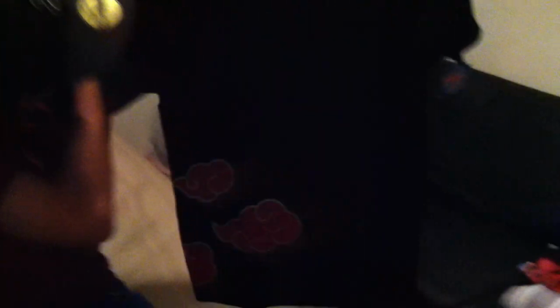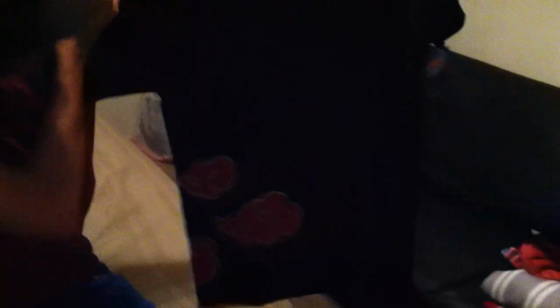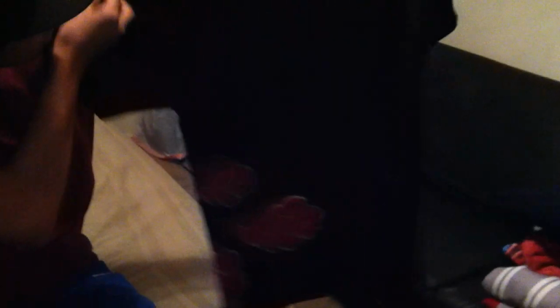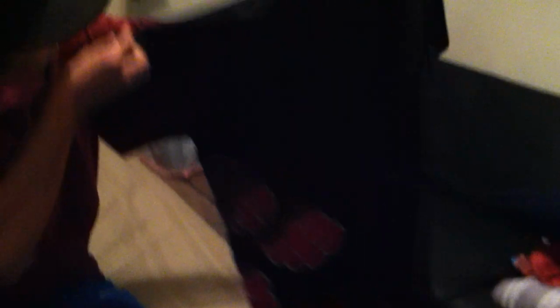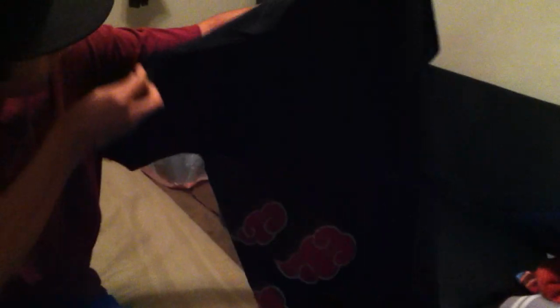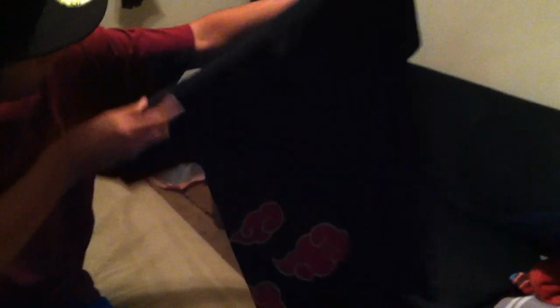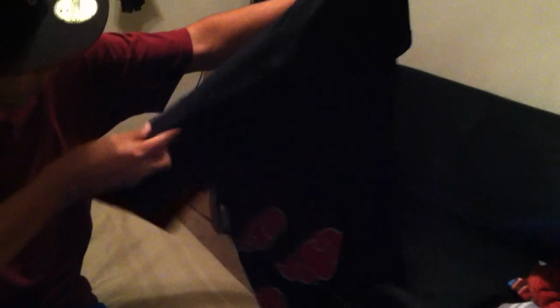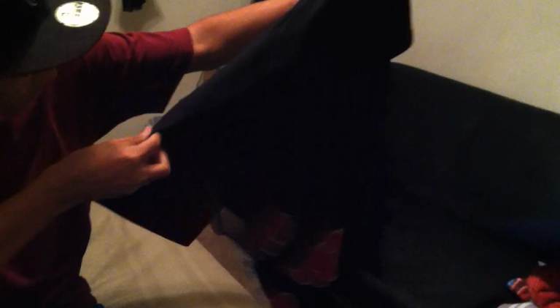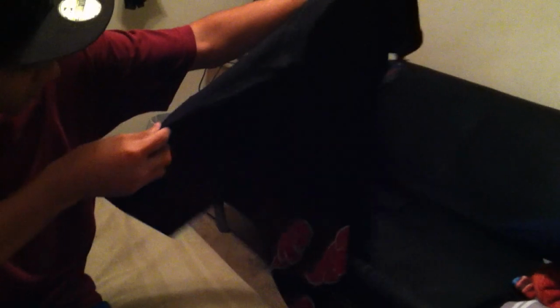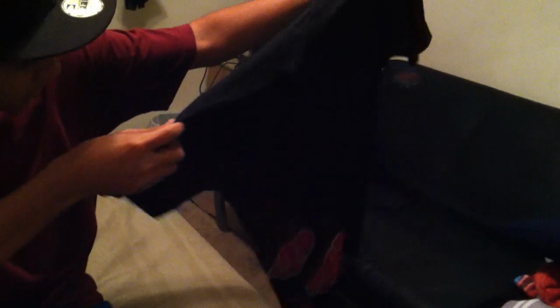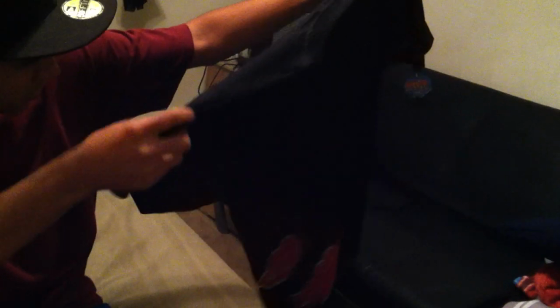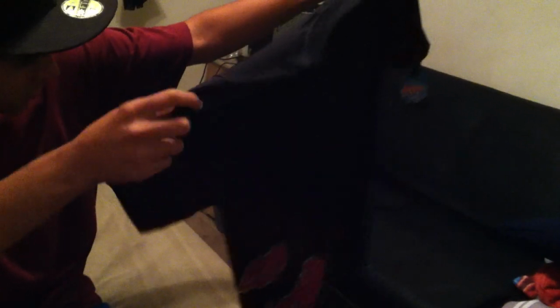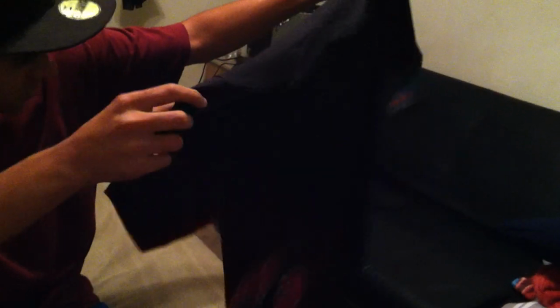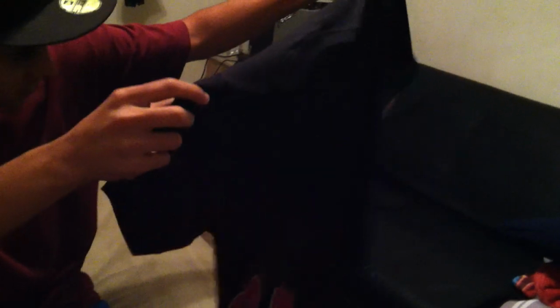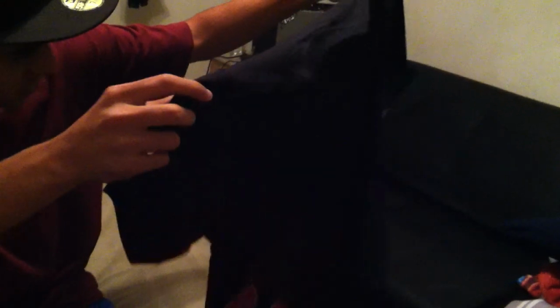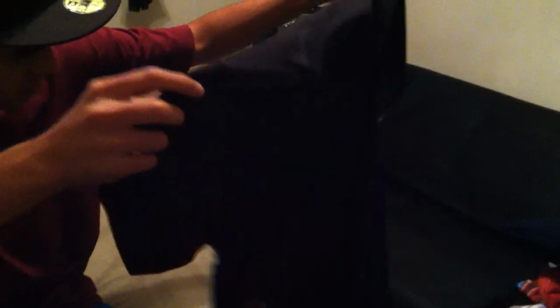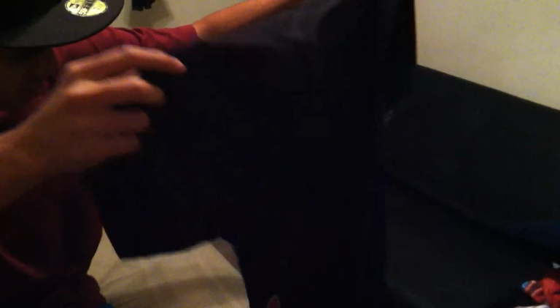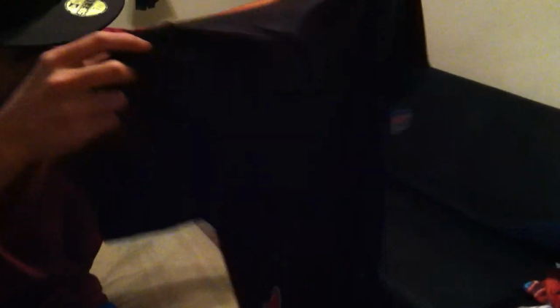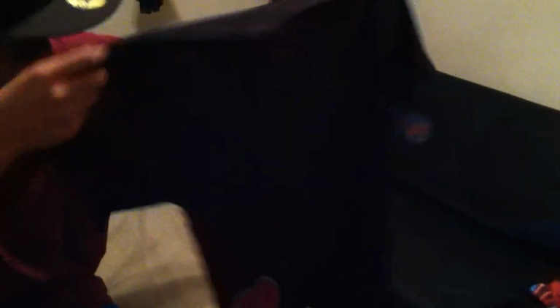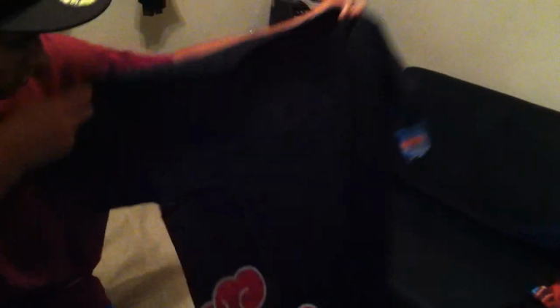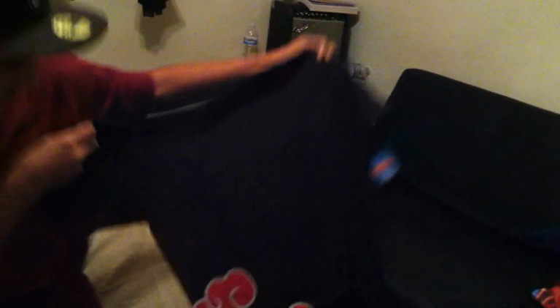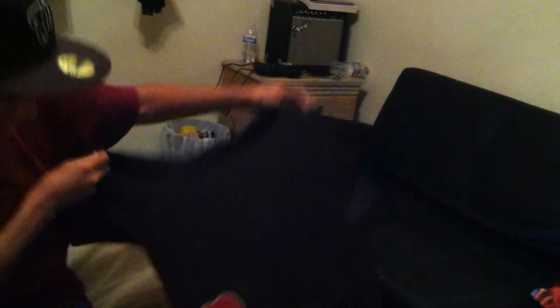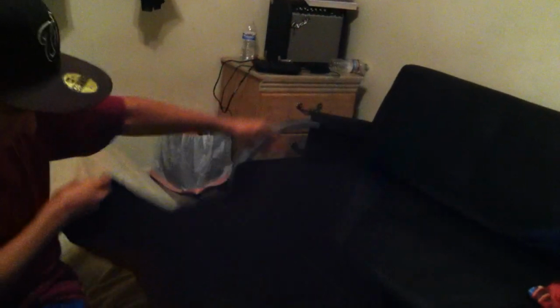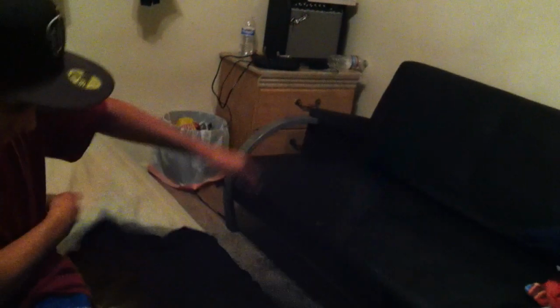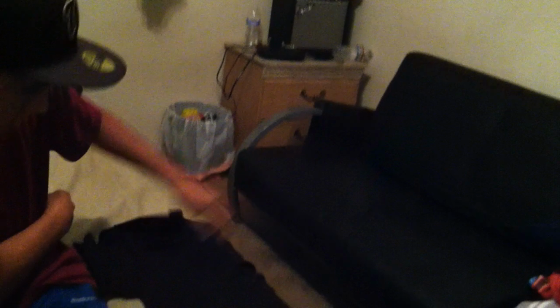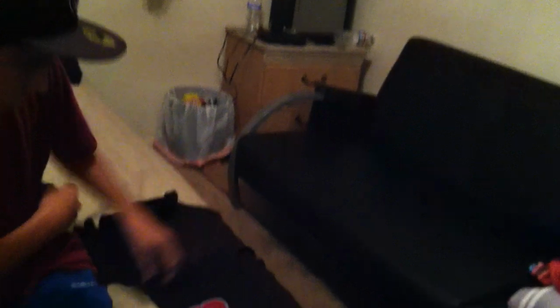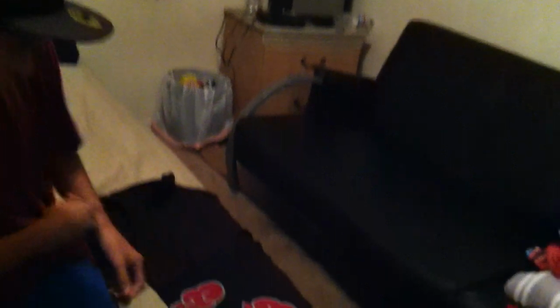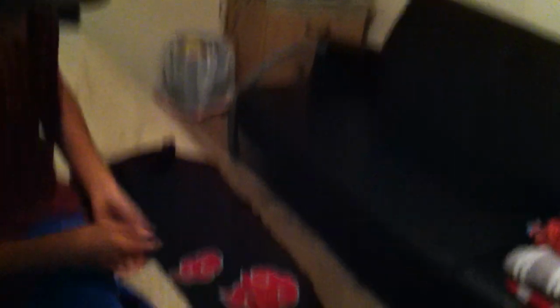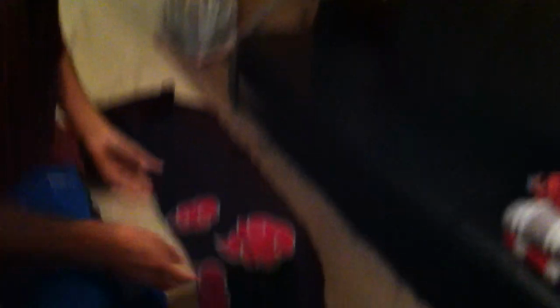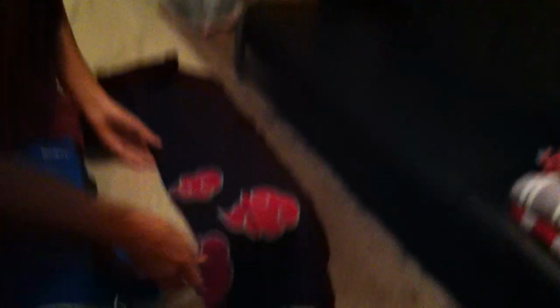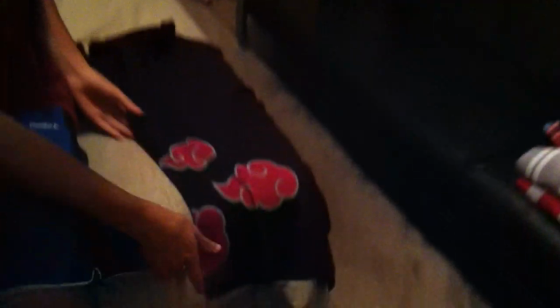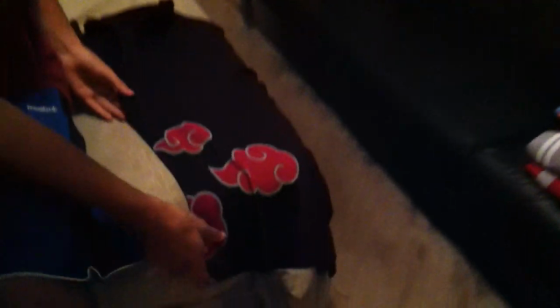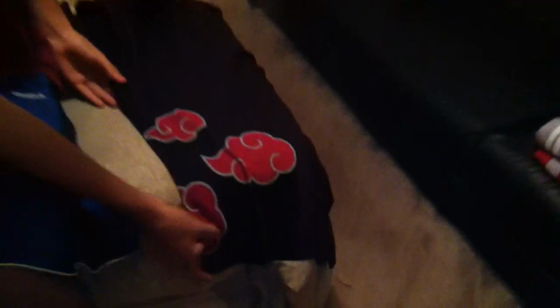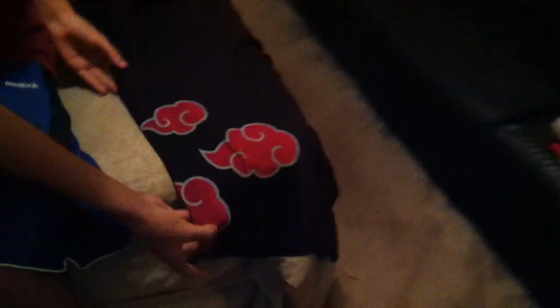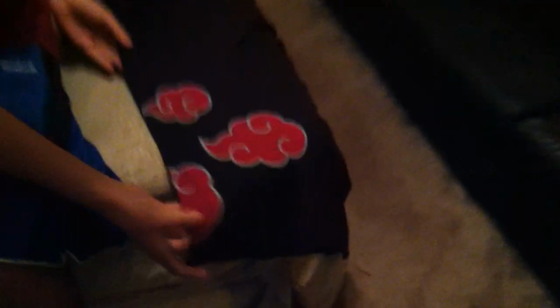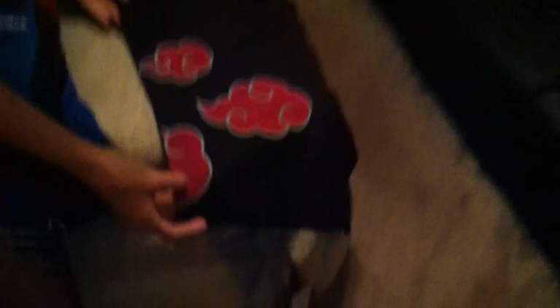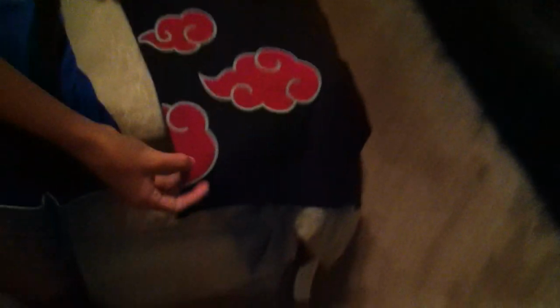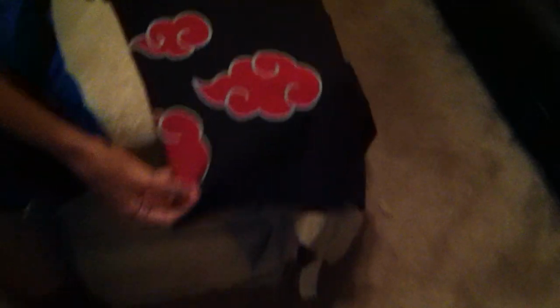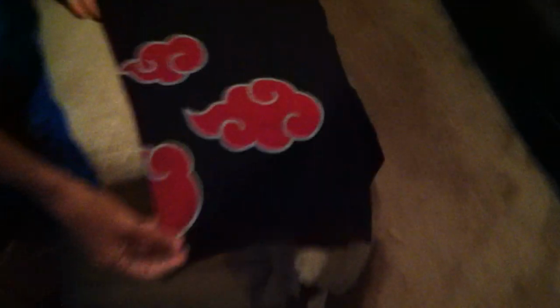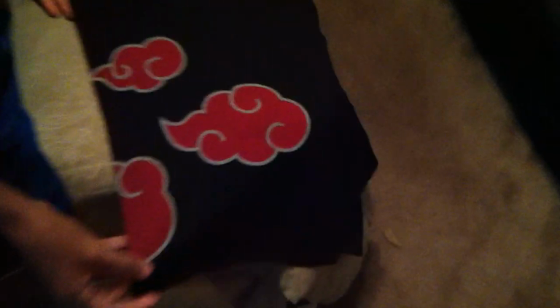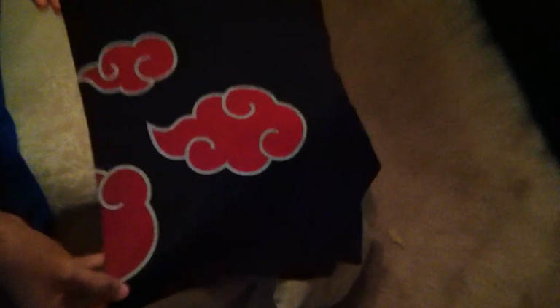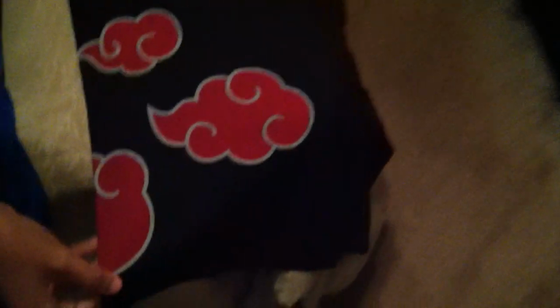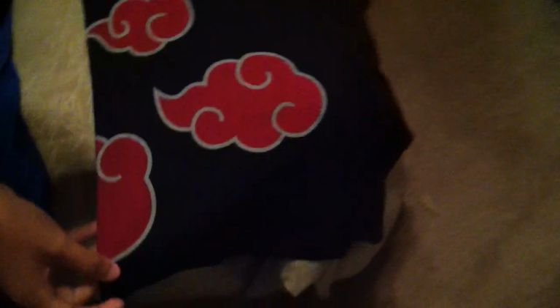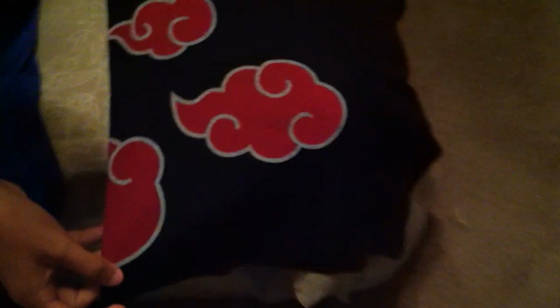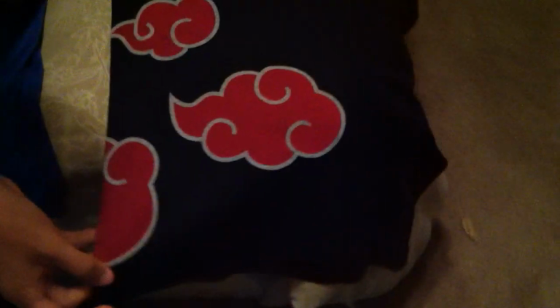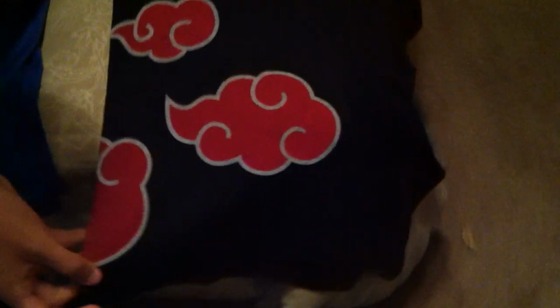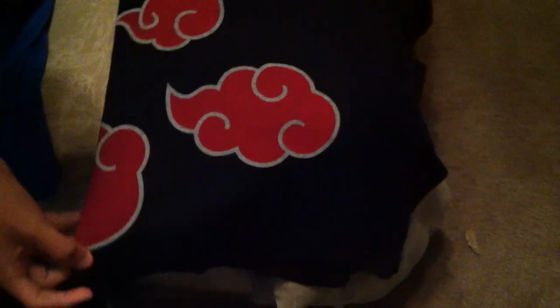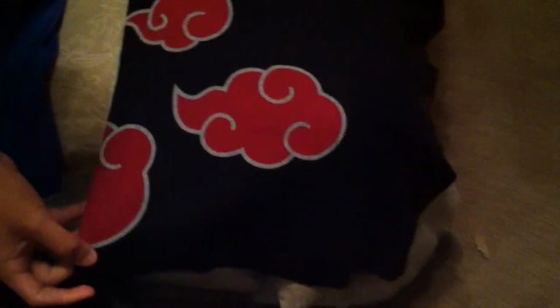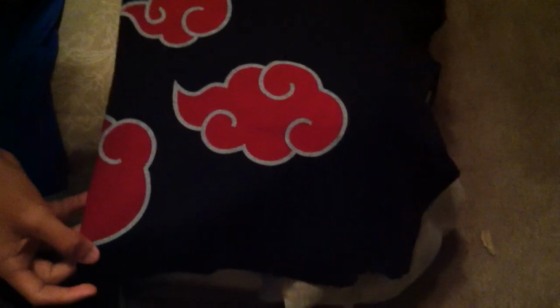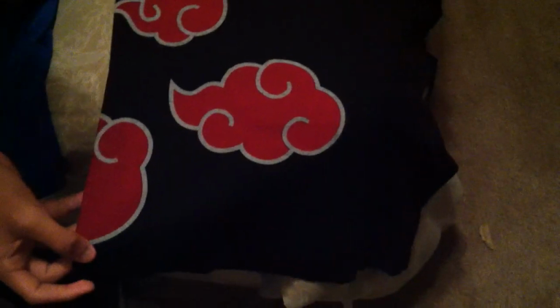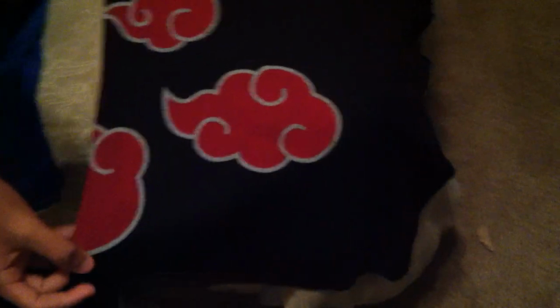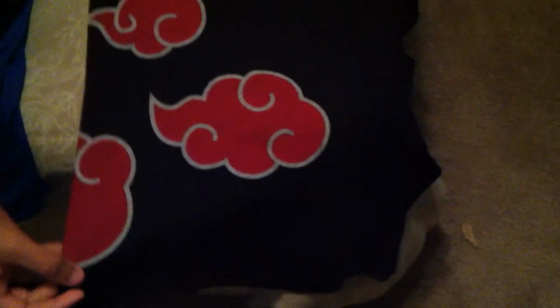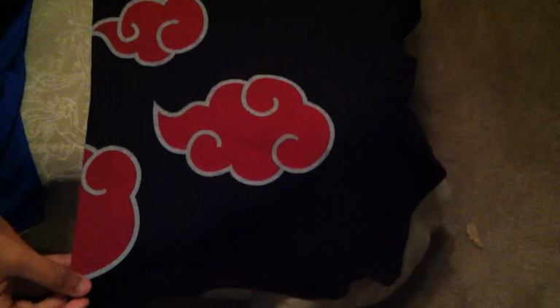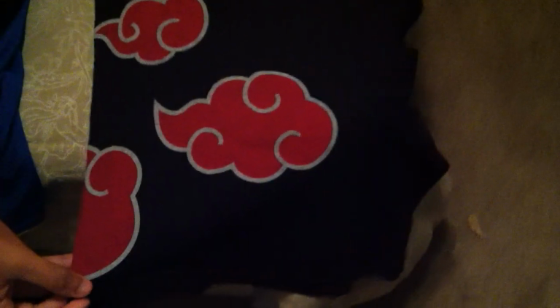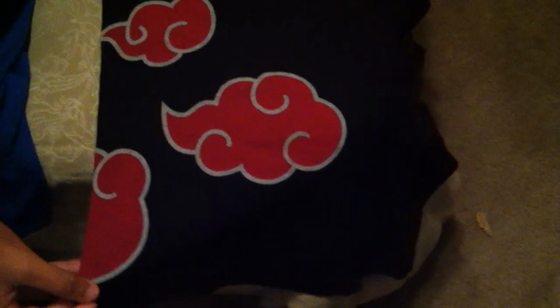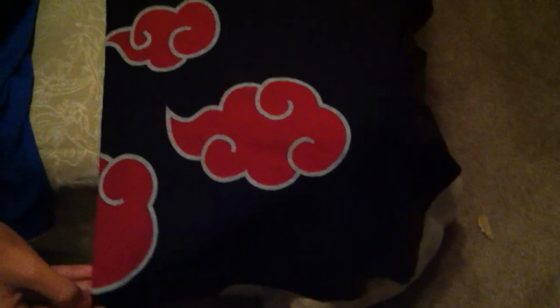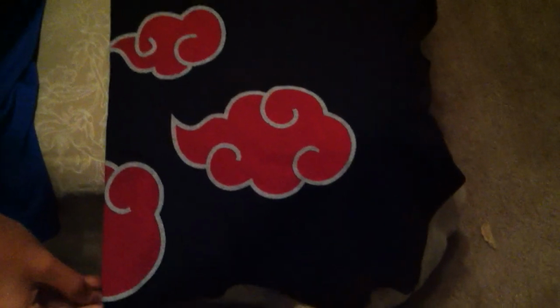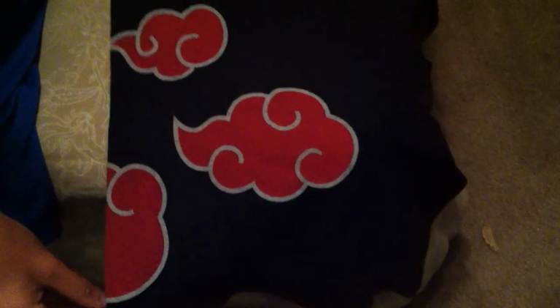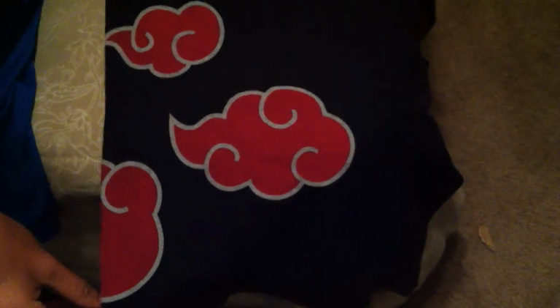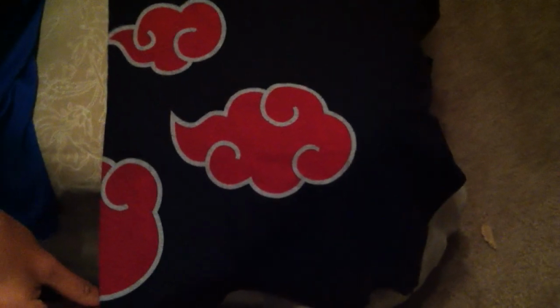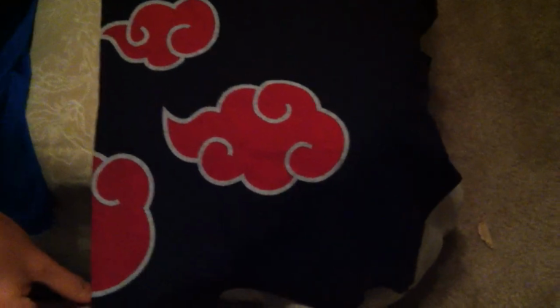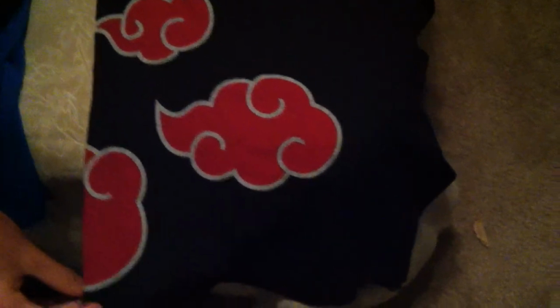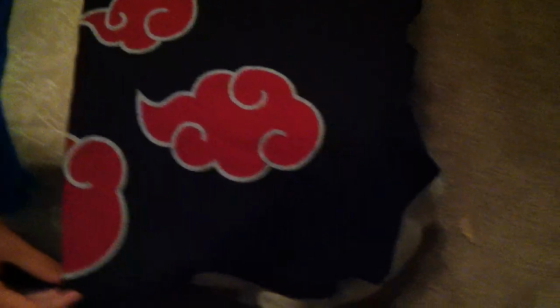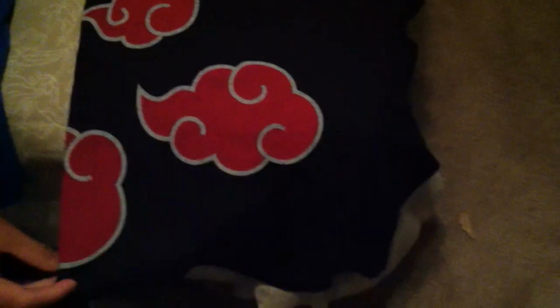It feels pretty good, you know. The color's alright. Seems to be some black coming through, but that's alright.